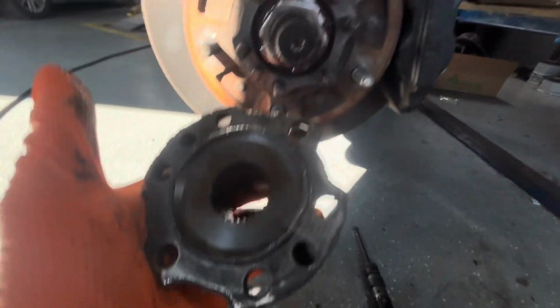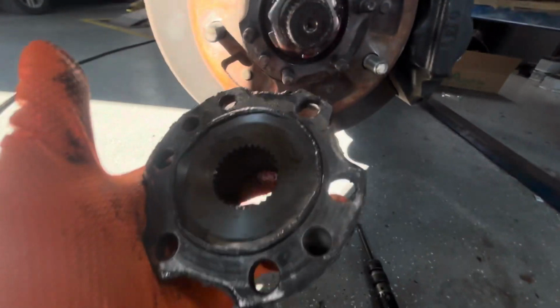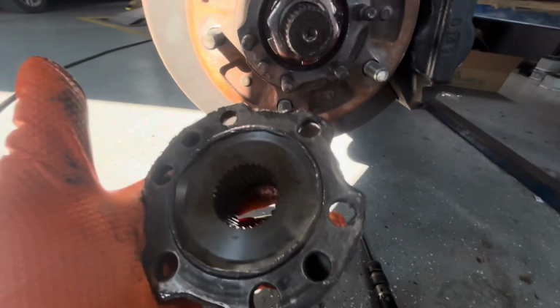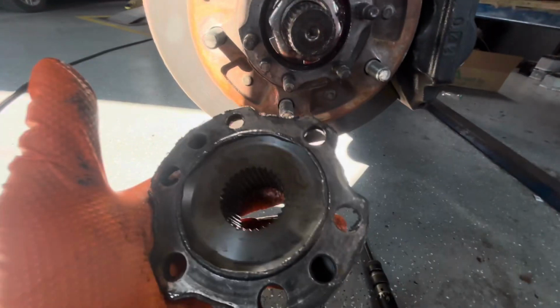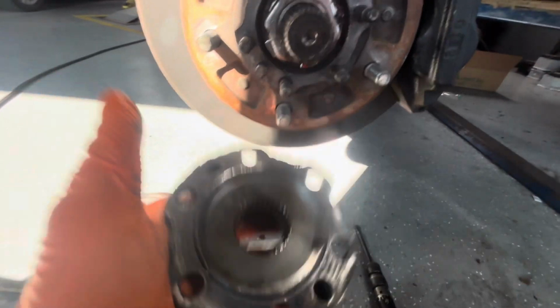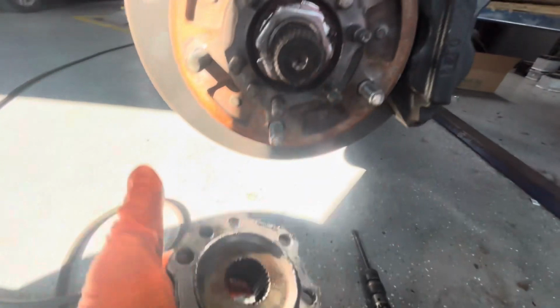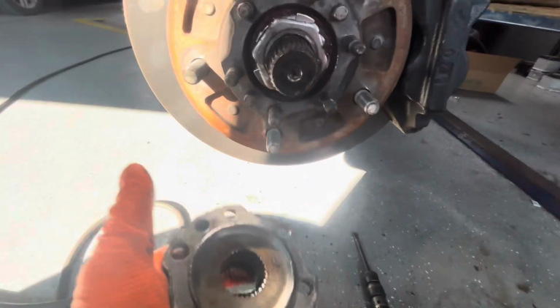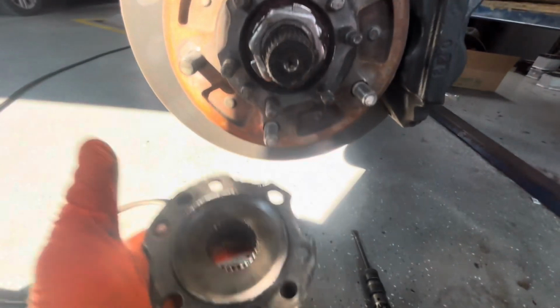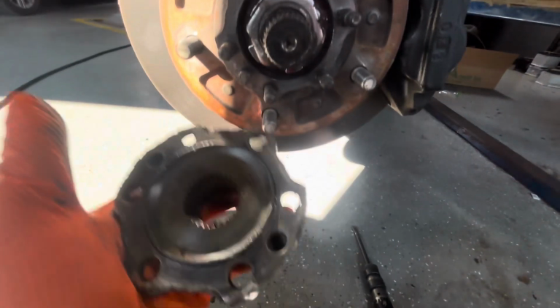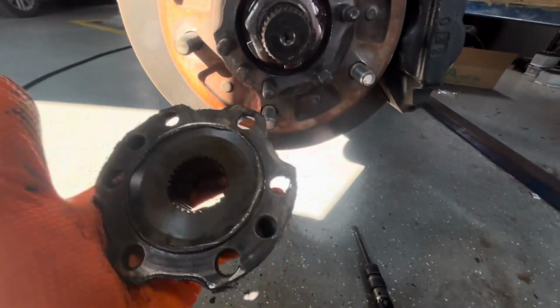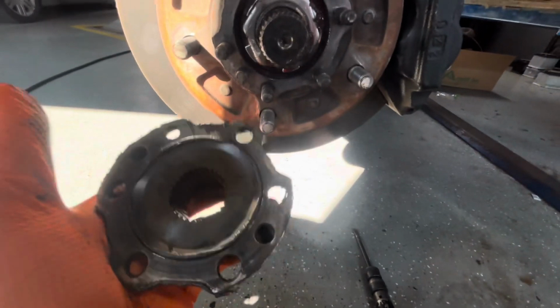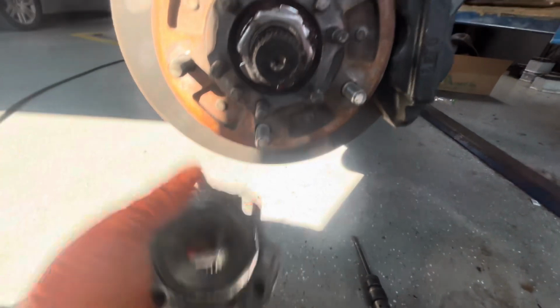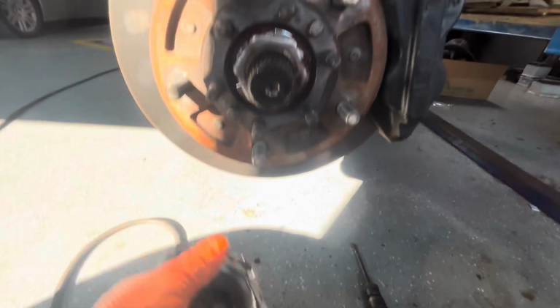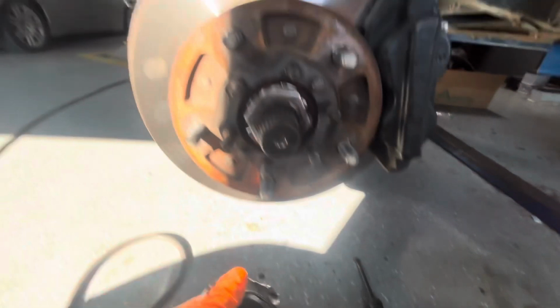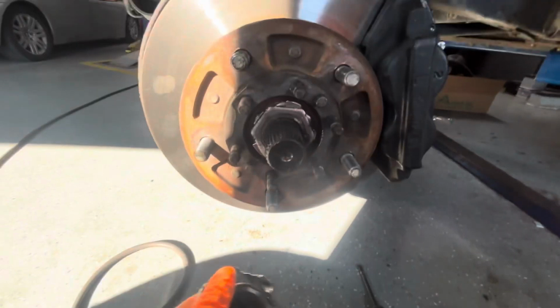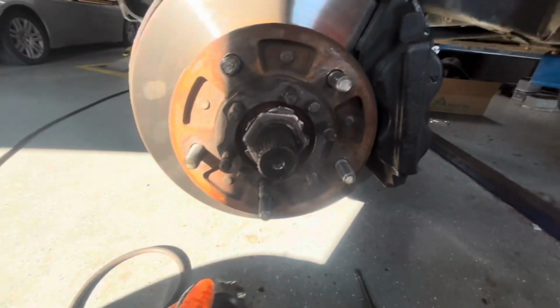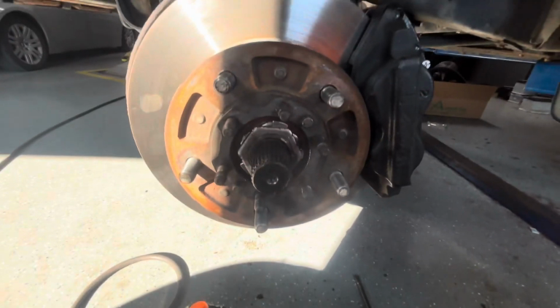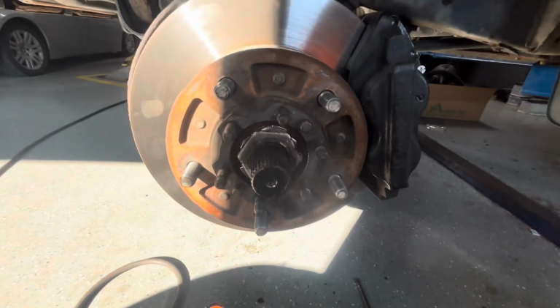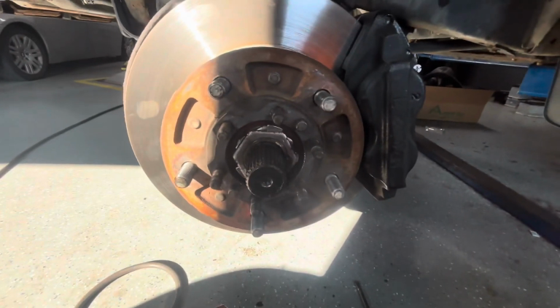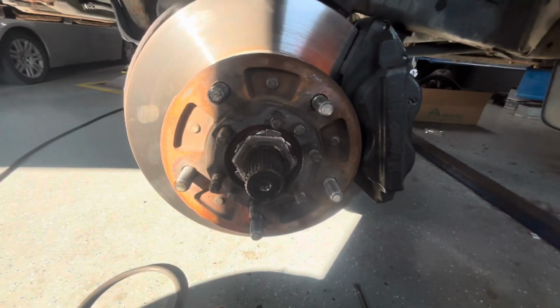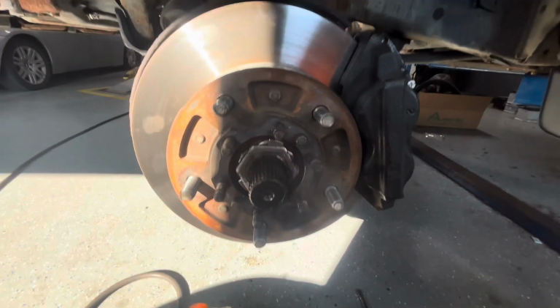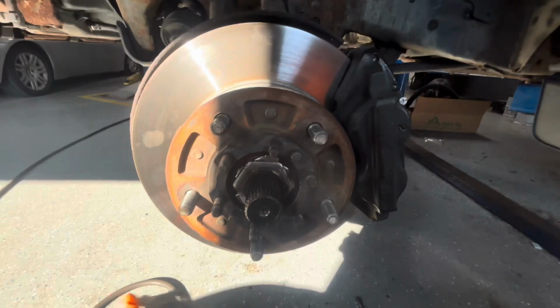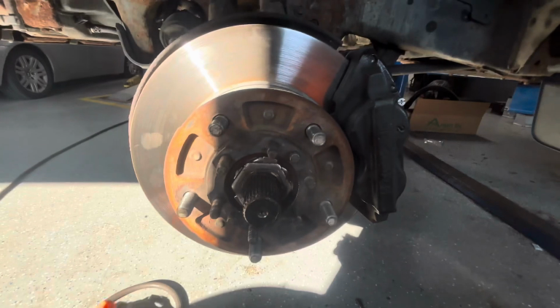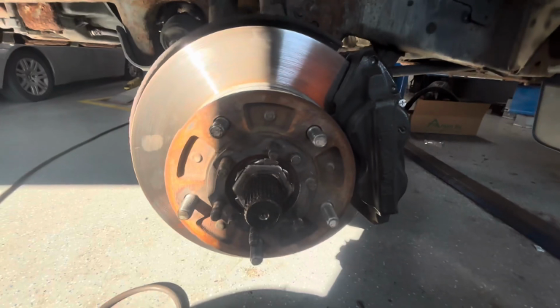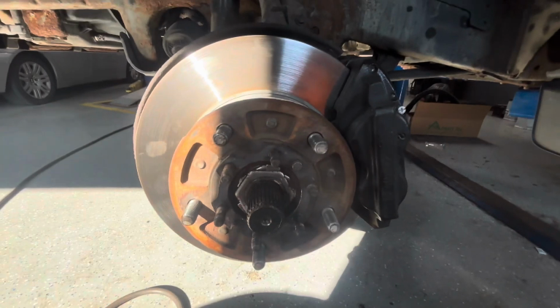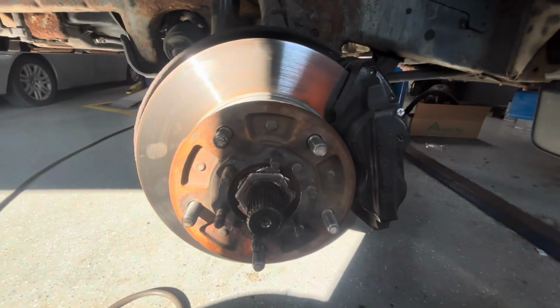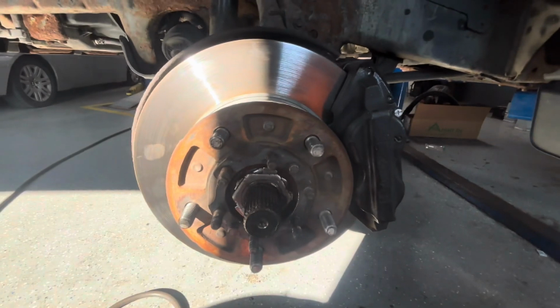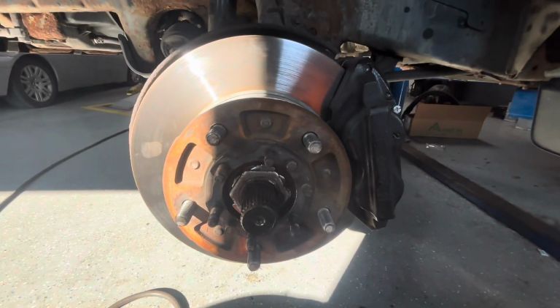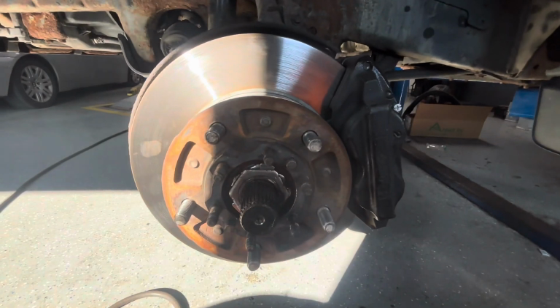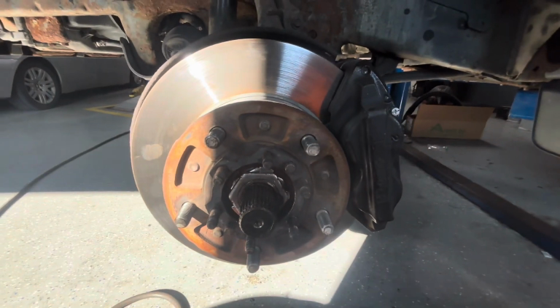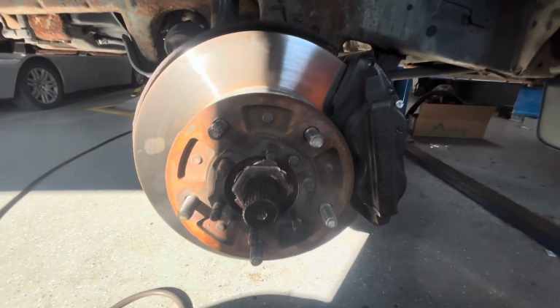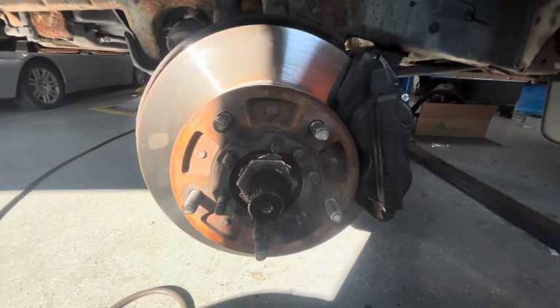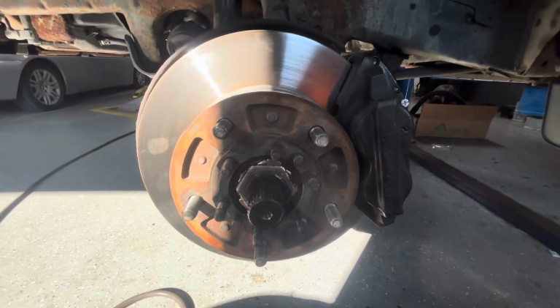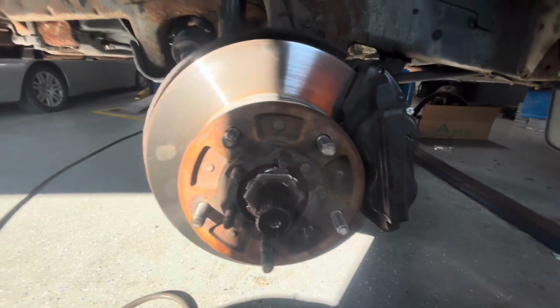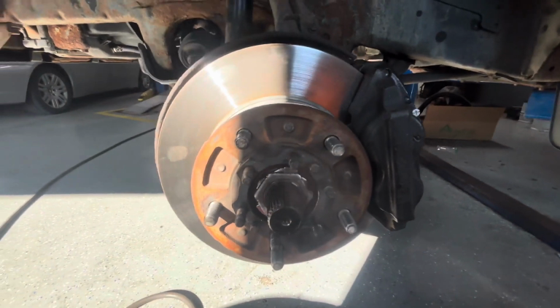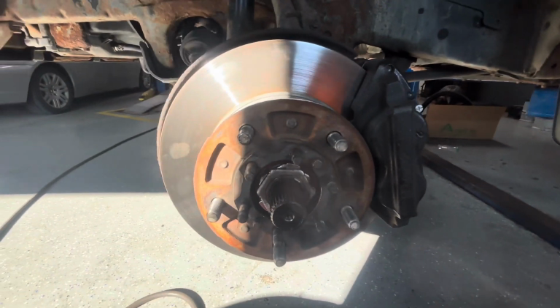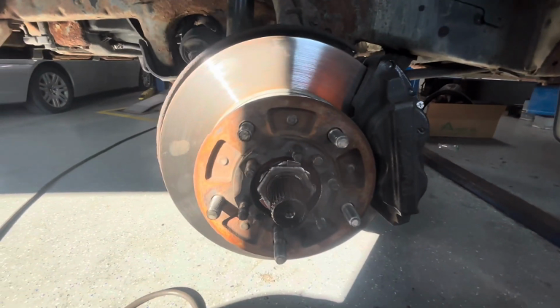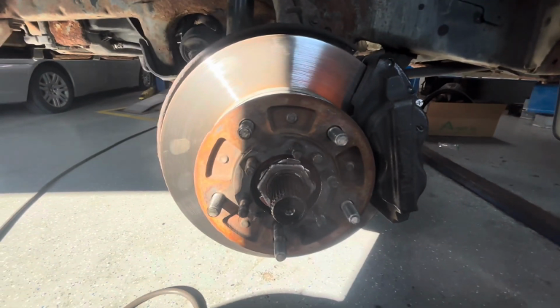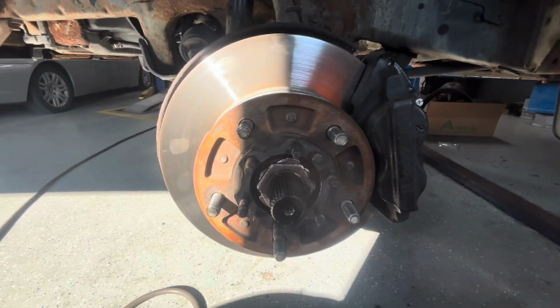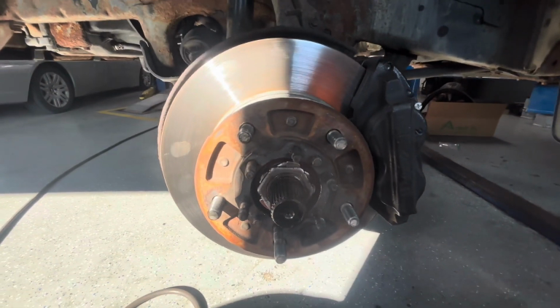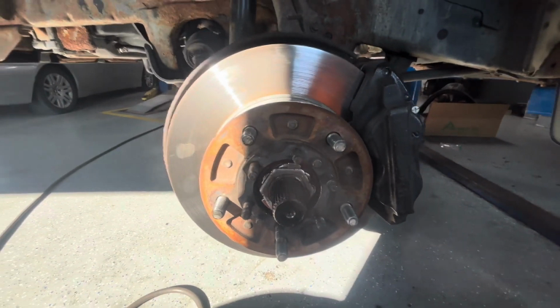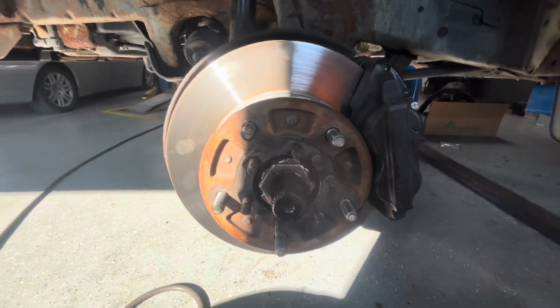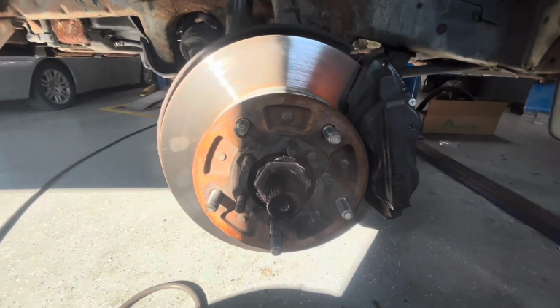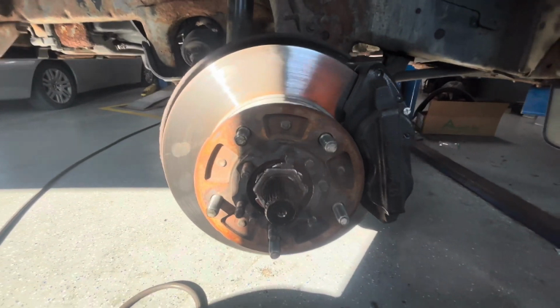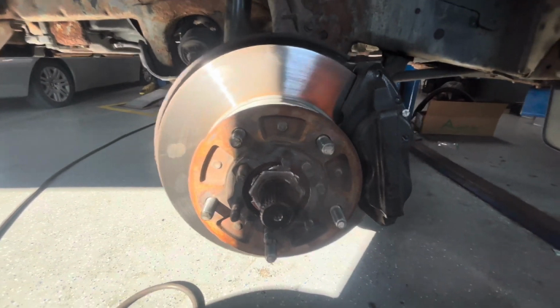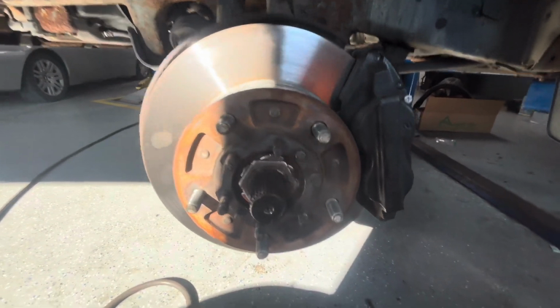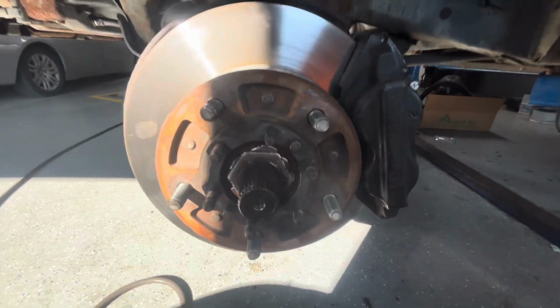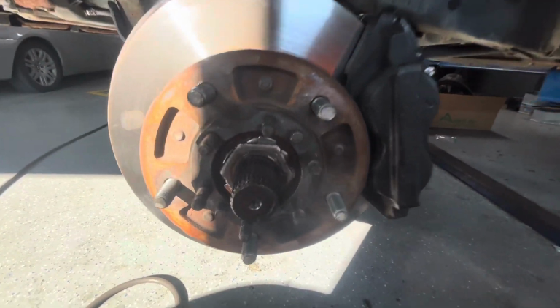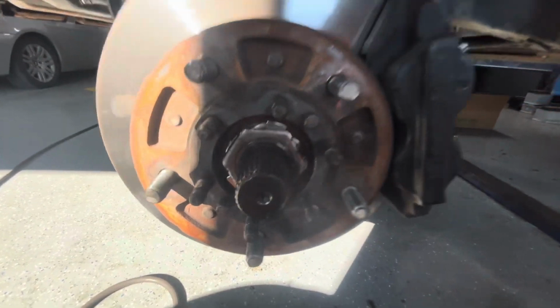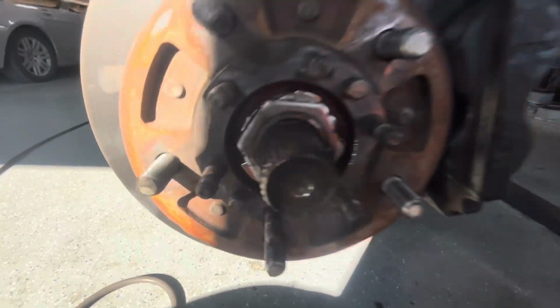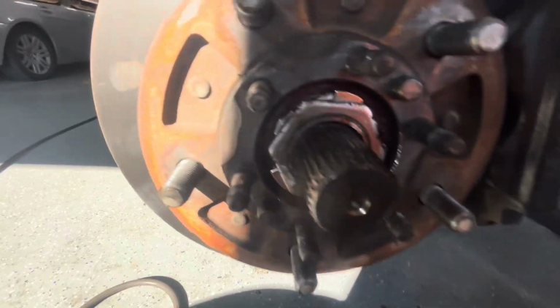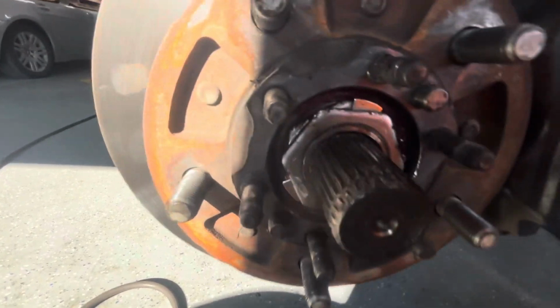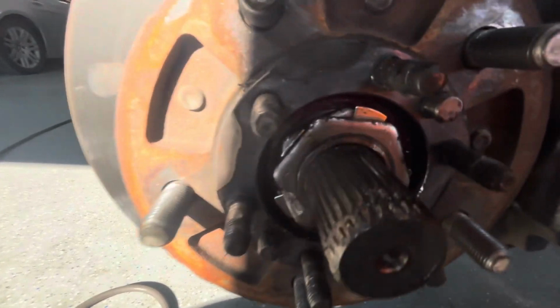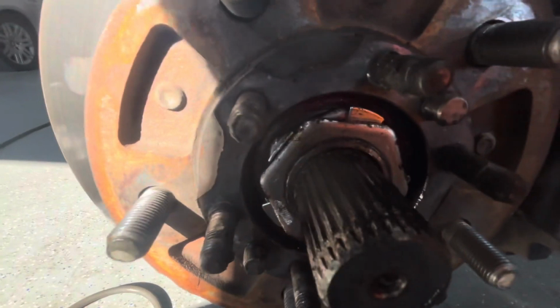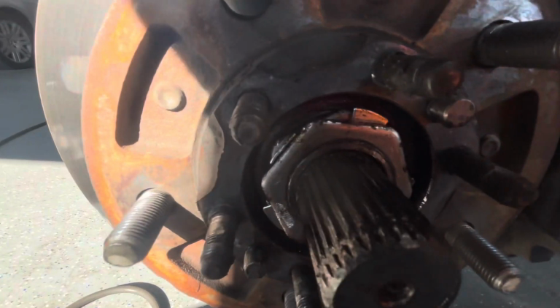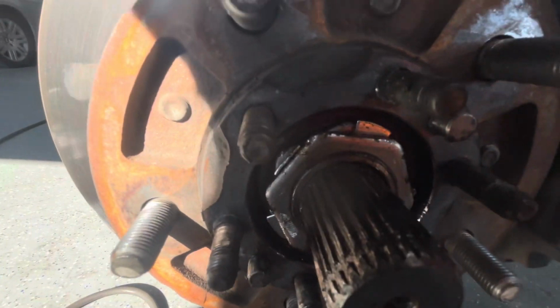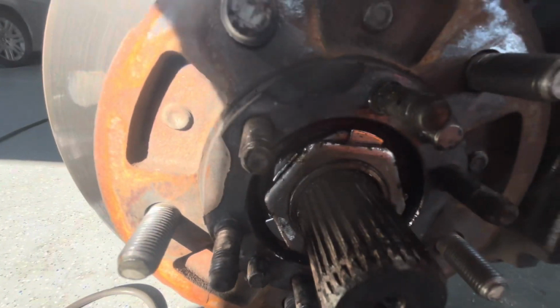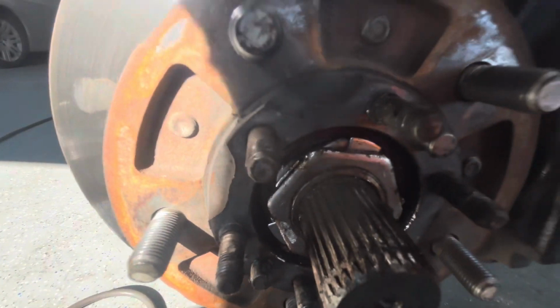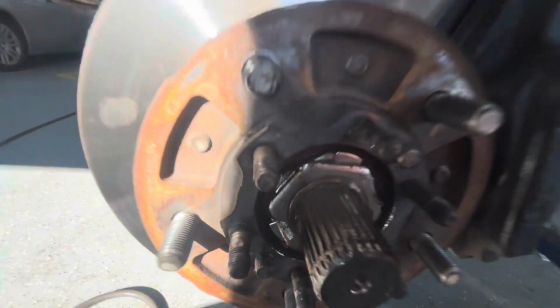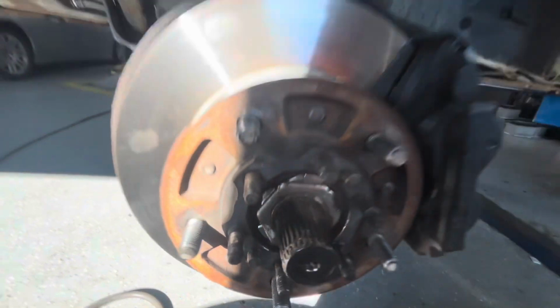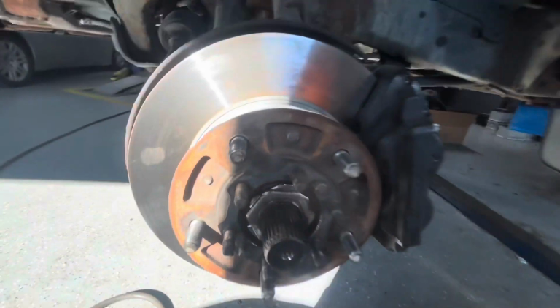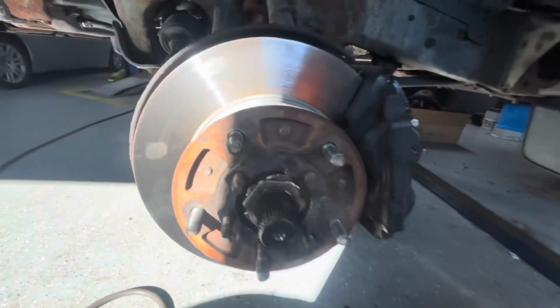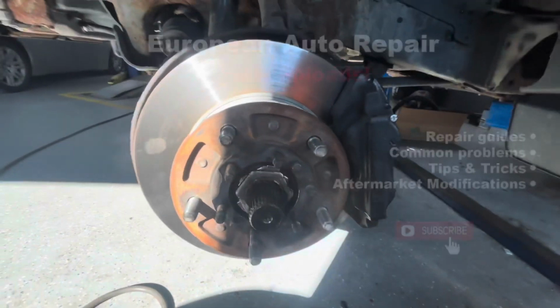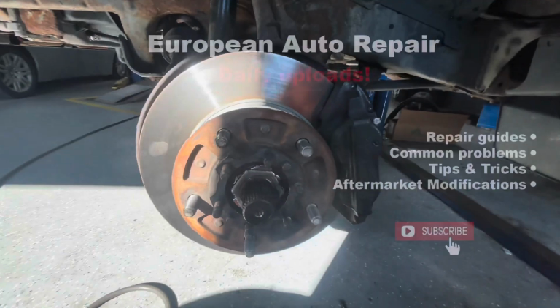I'm going to replace this, put a new gasket on it, clean it all up real nice, and see if that resolves the problem. Thanks for watching.